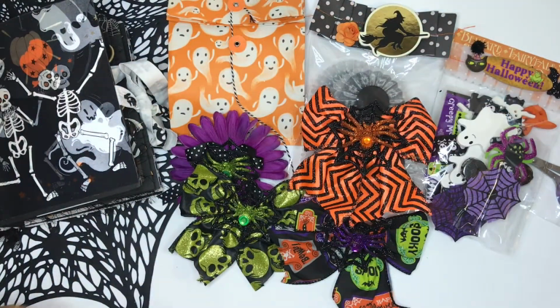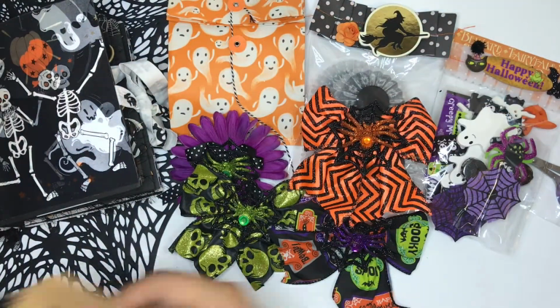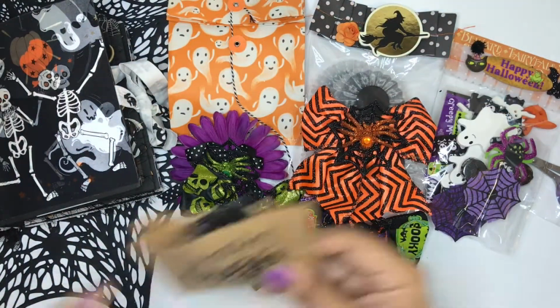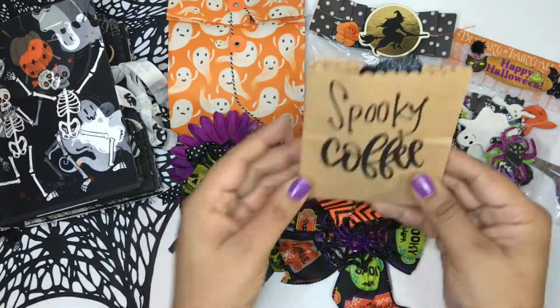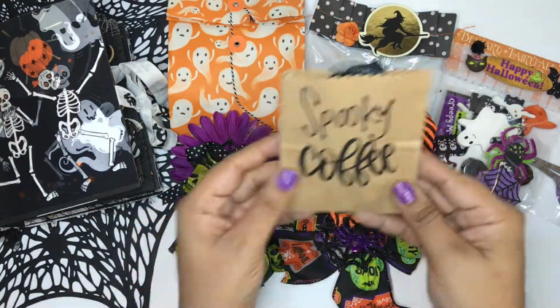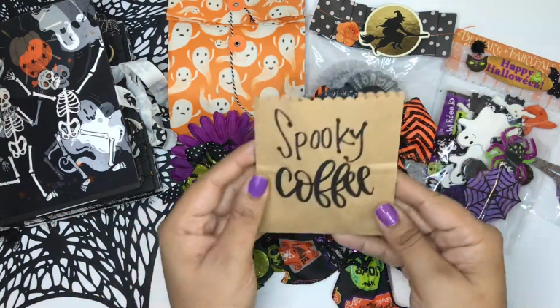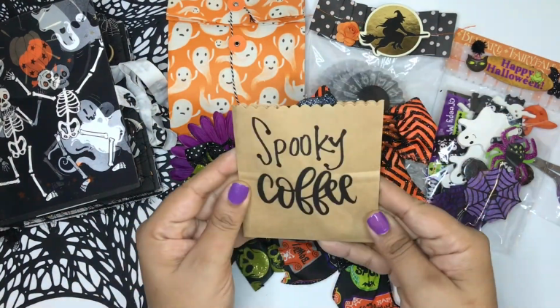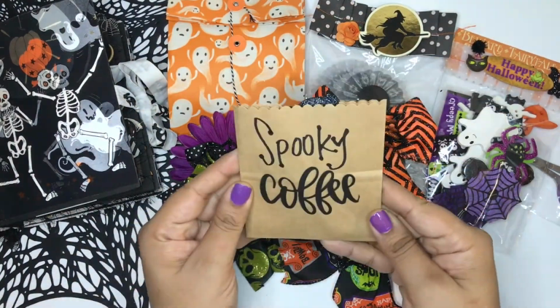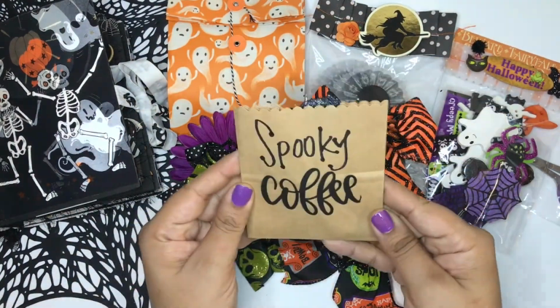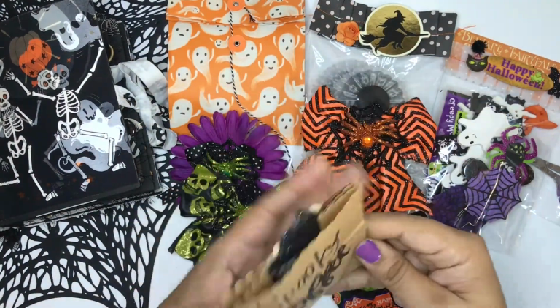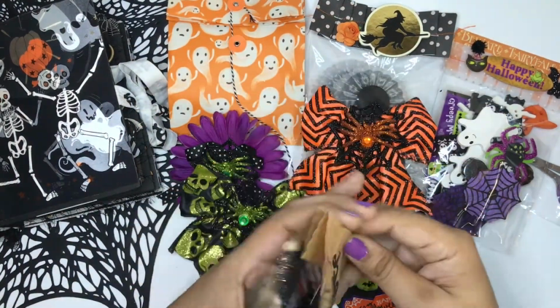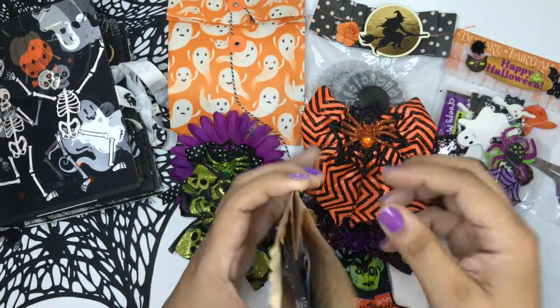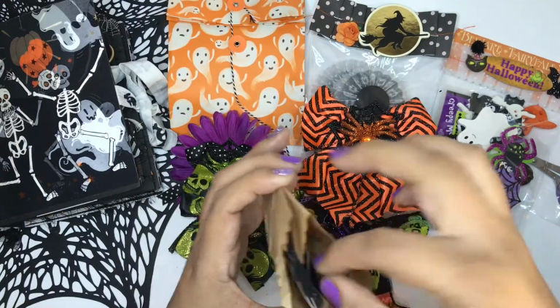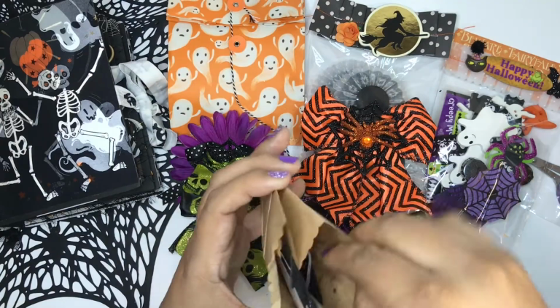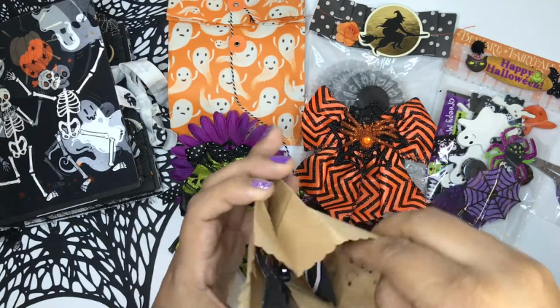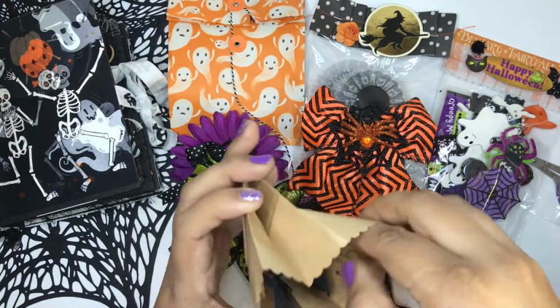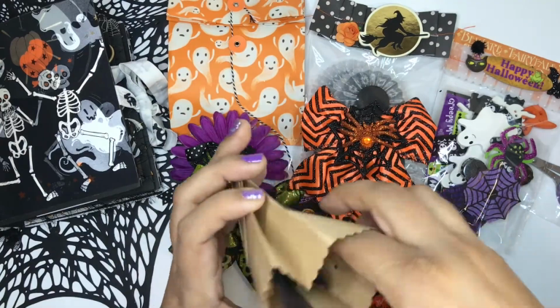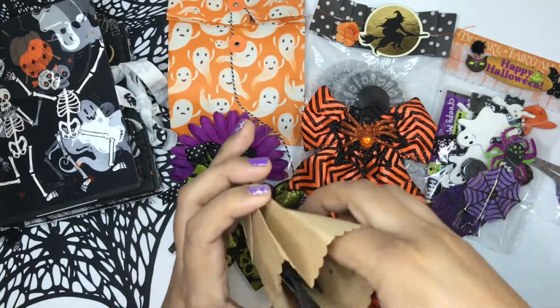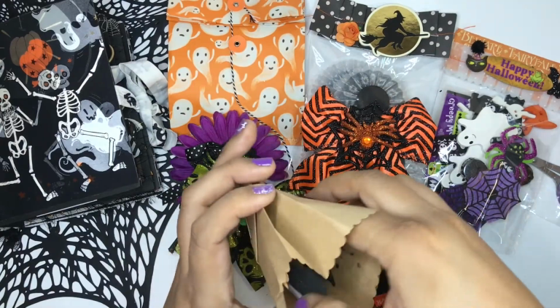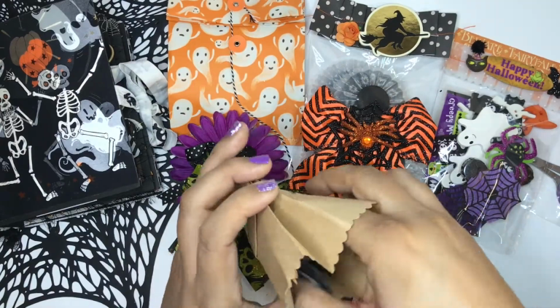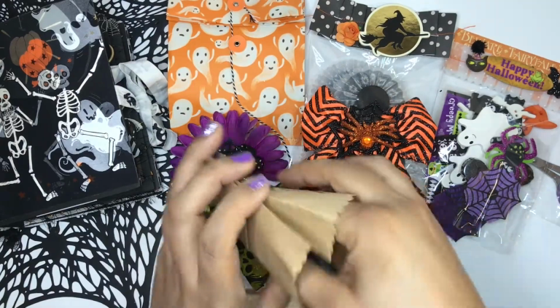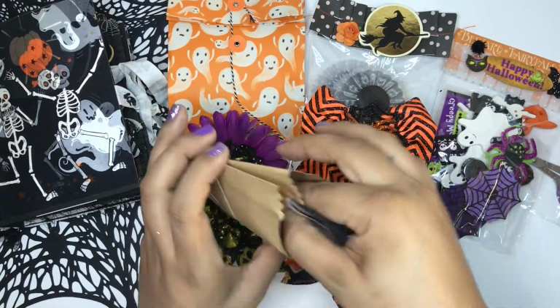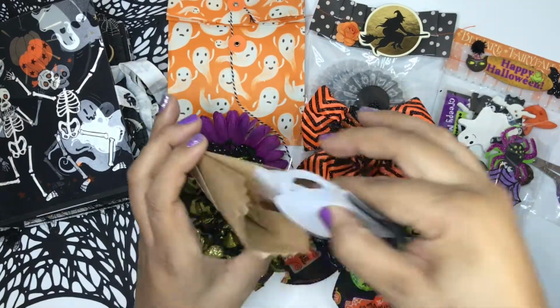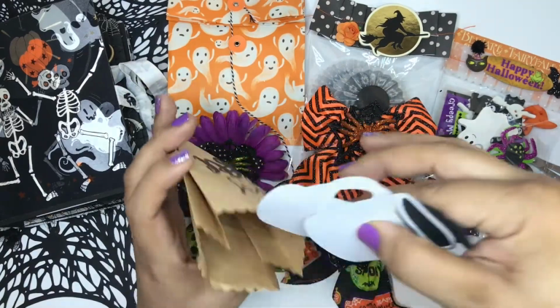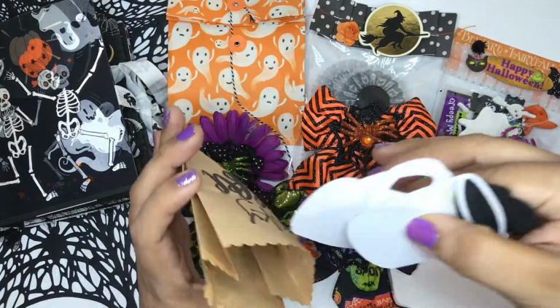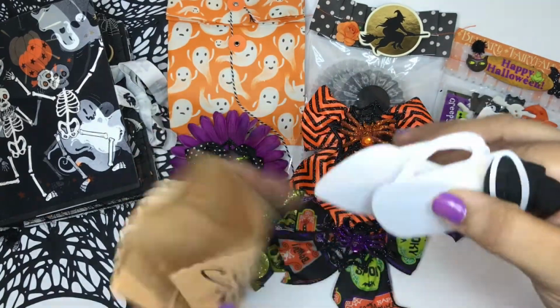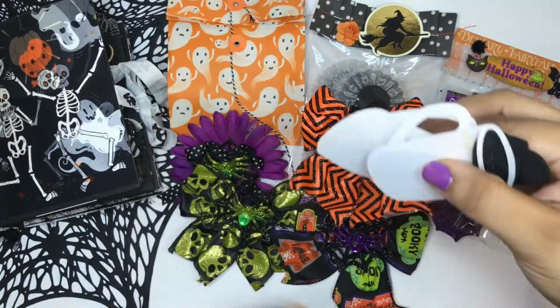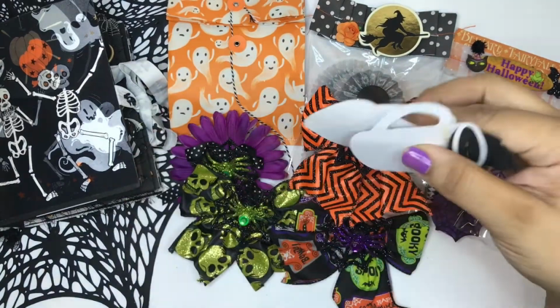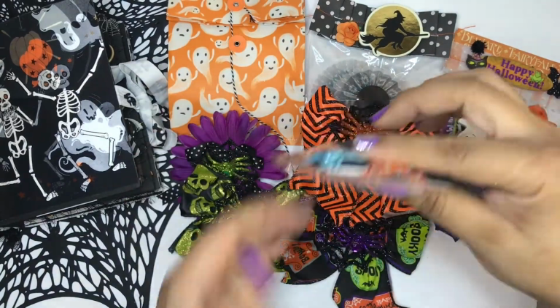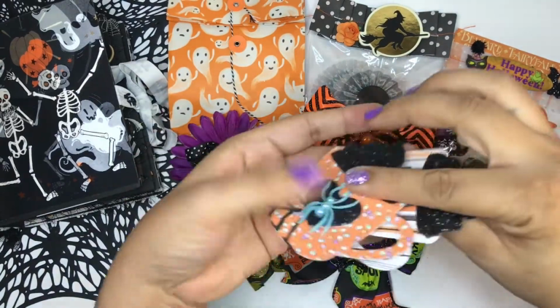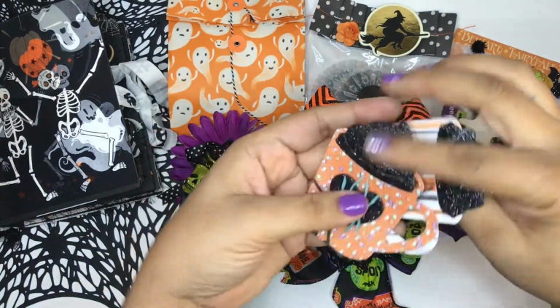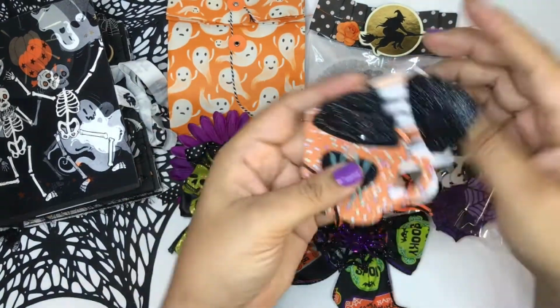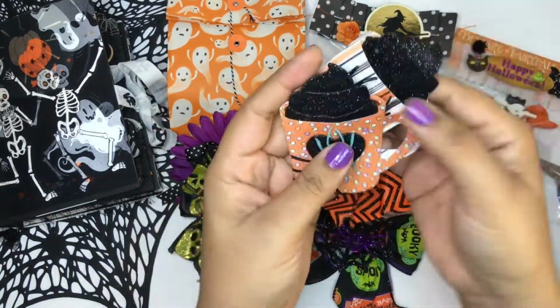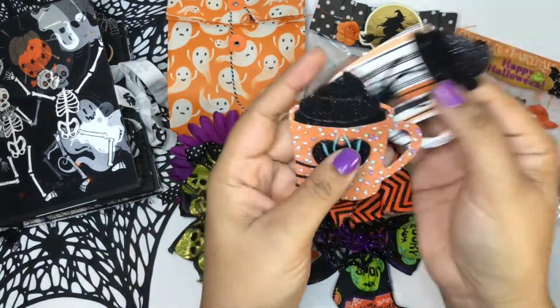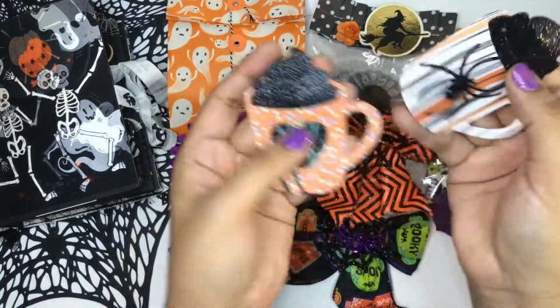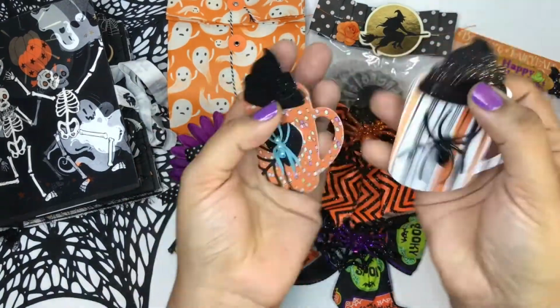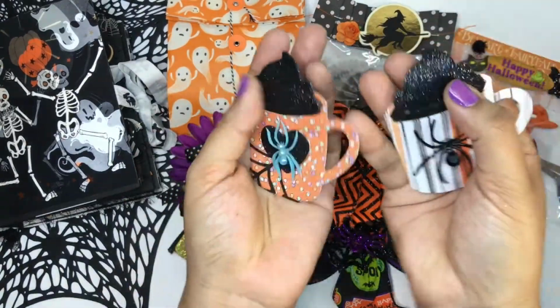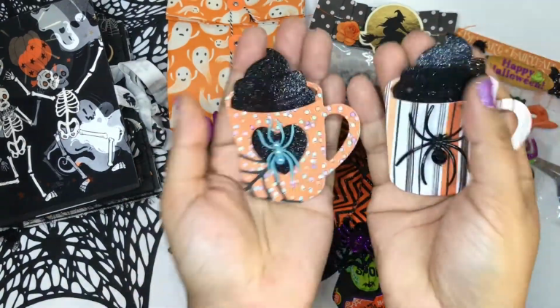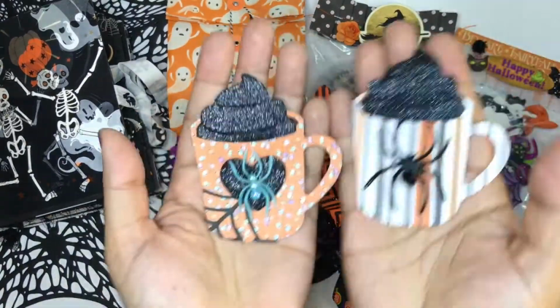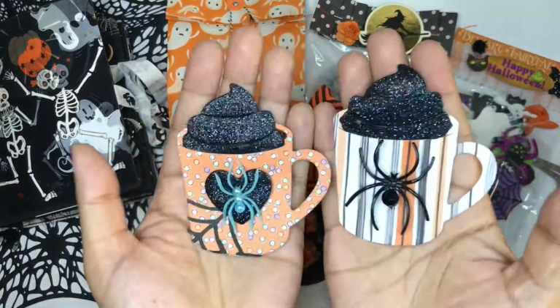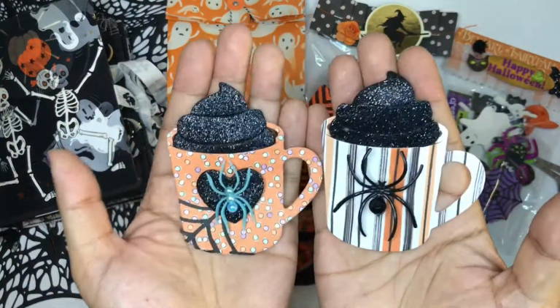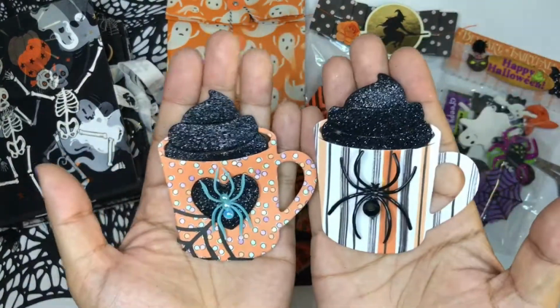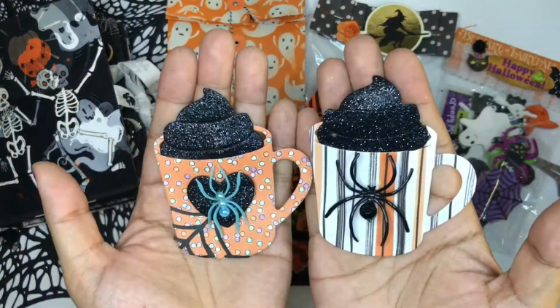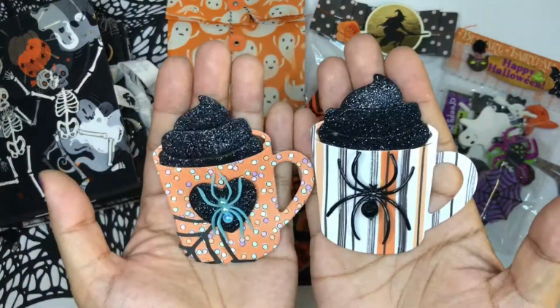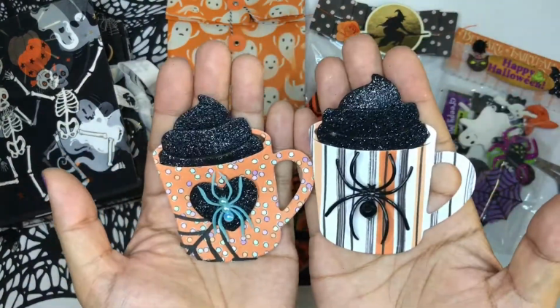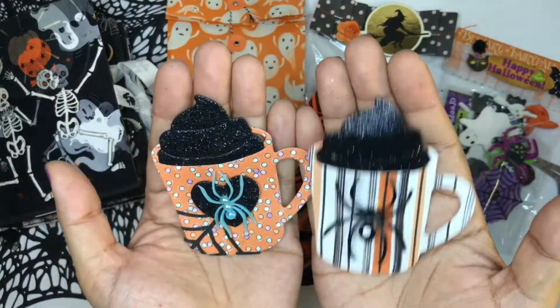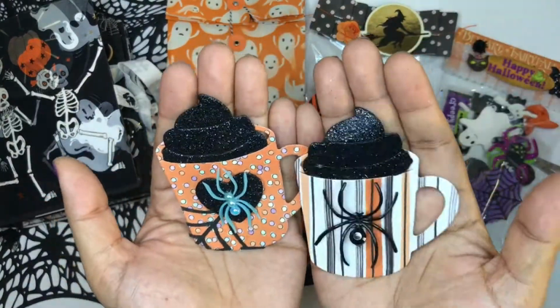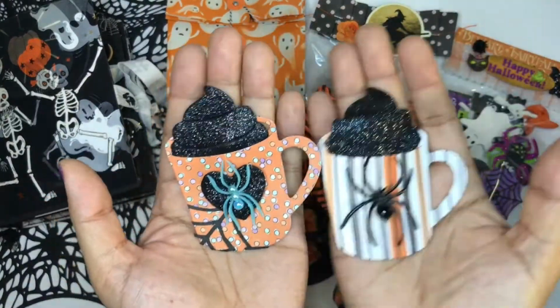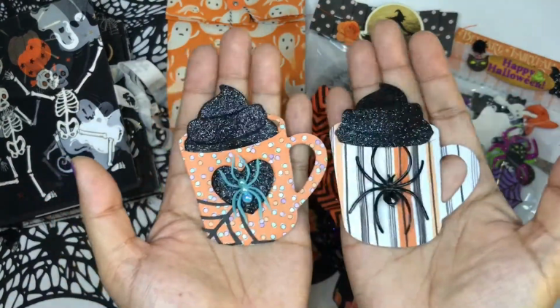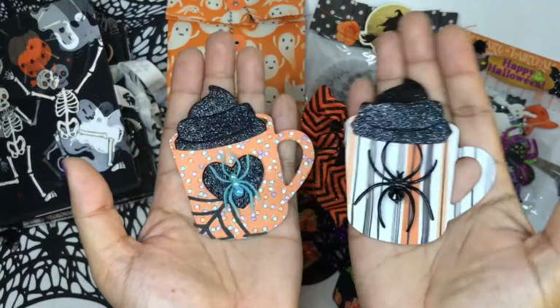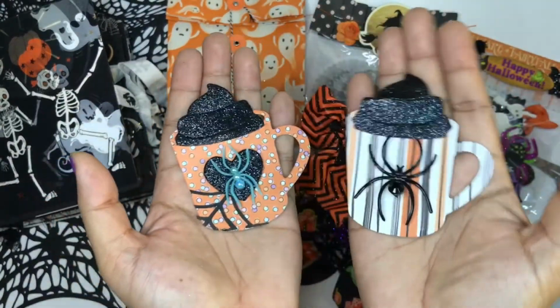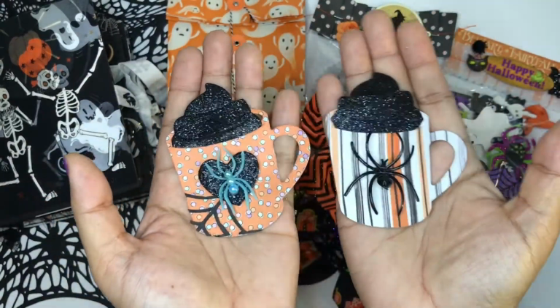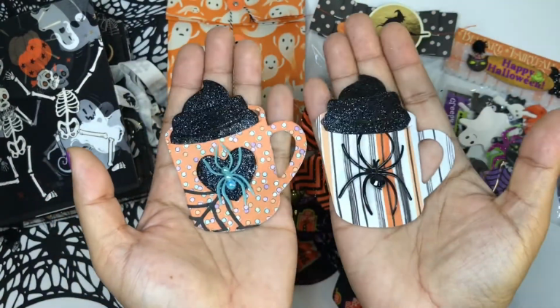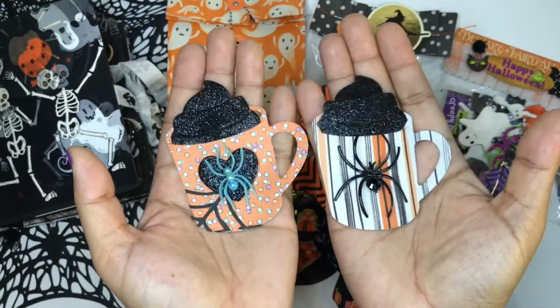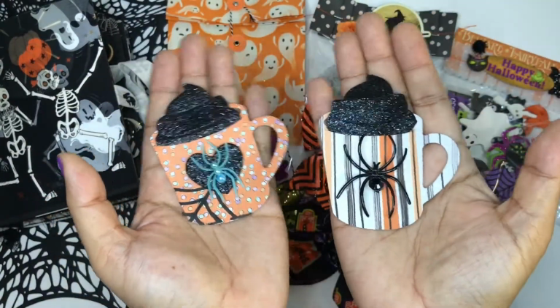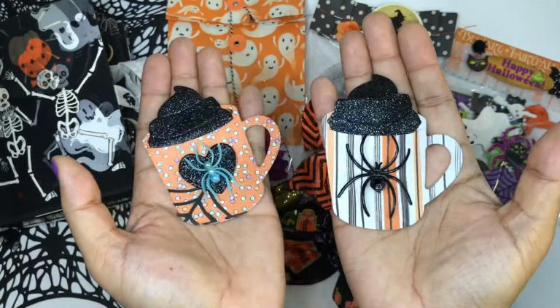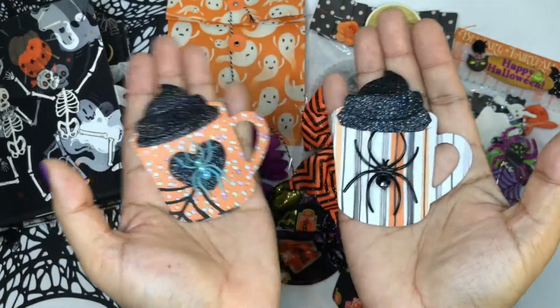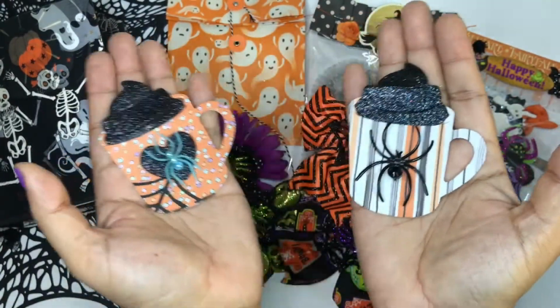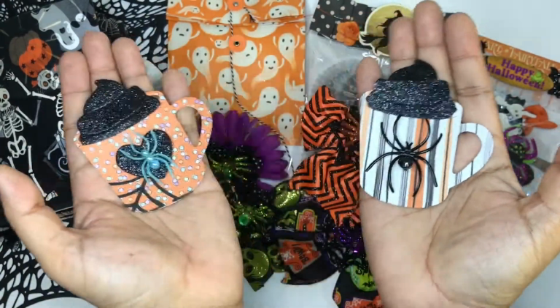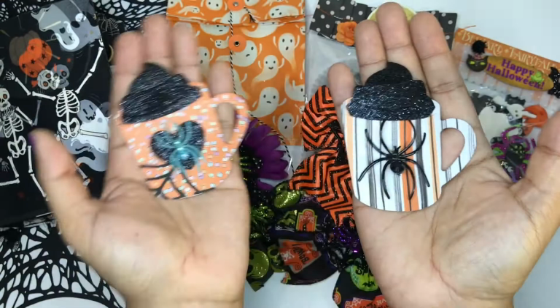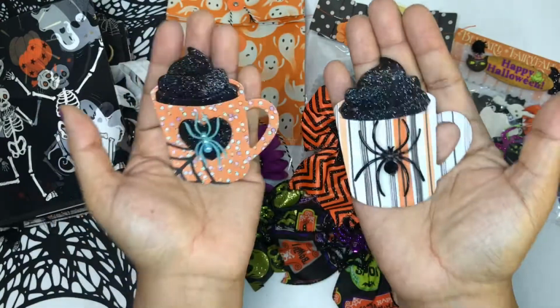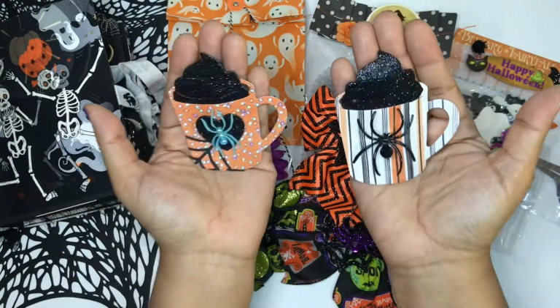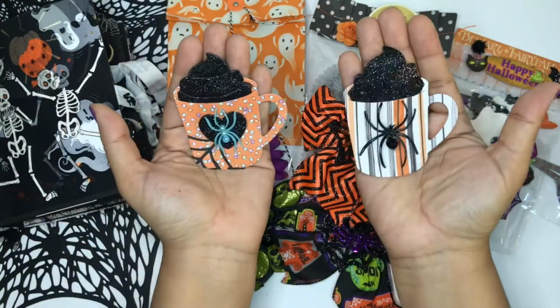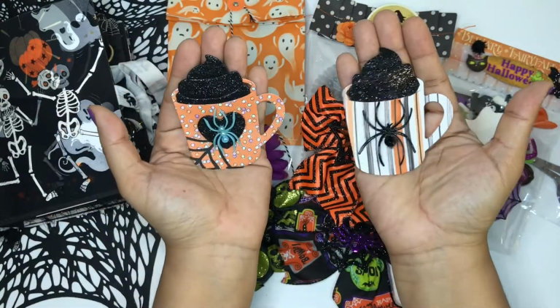How cute is this miniature bag? Spooky coffee! Look — spooky coffee! What!